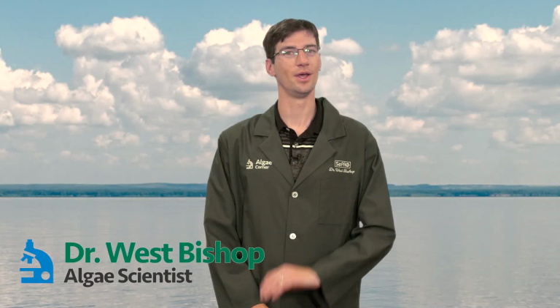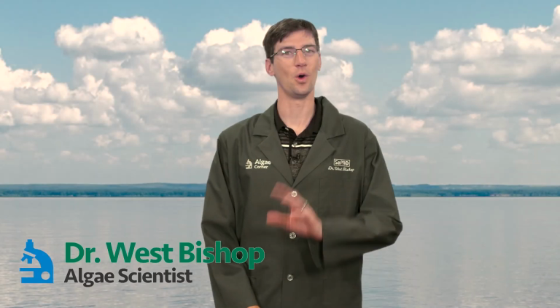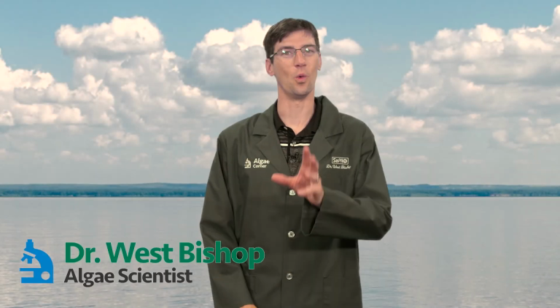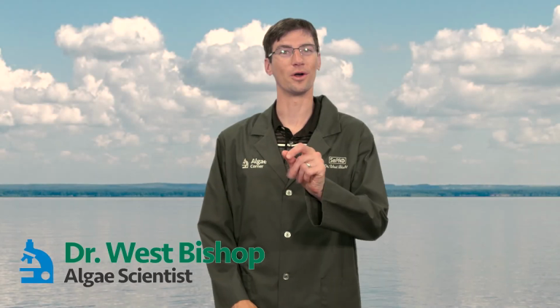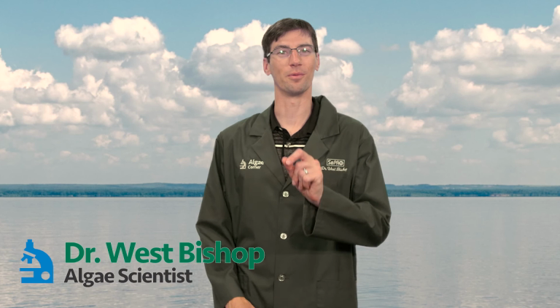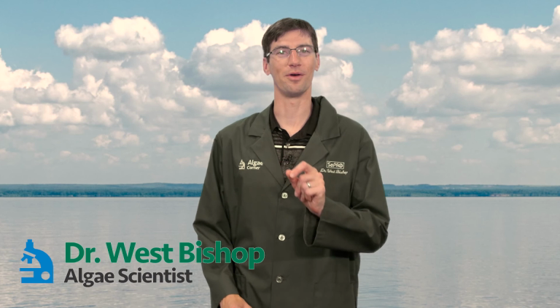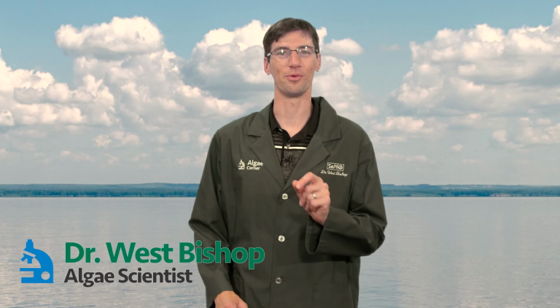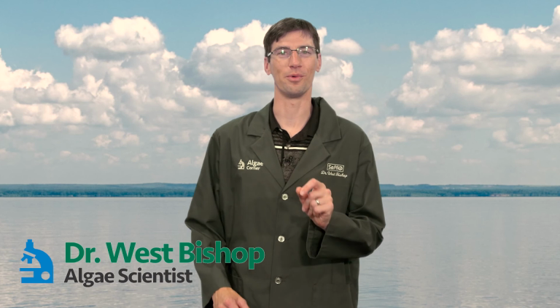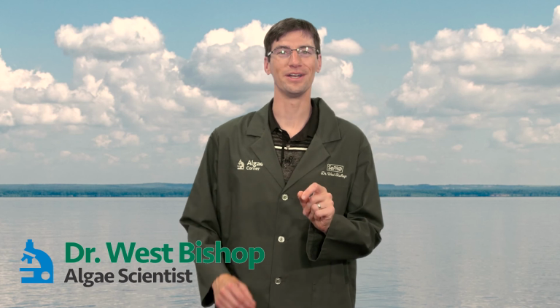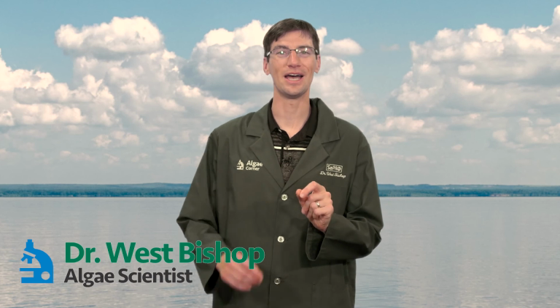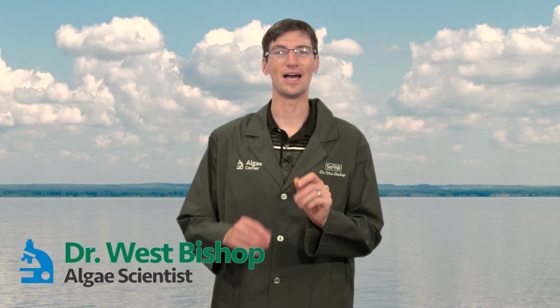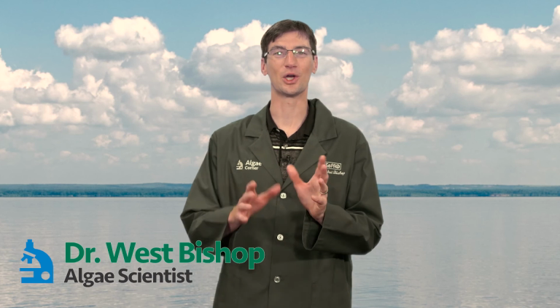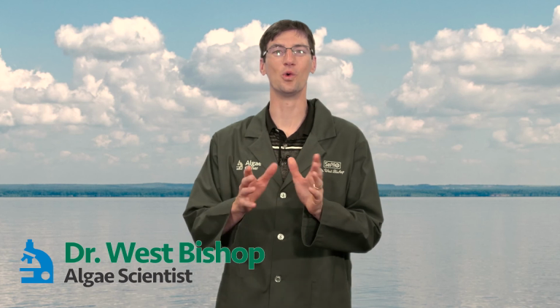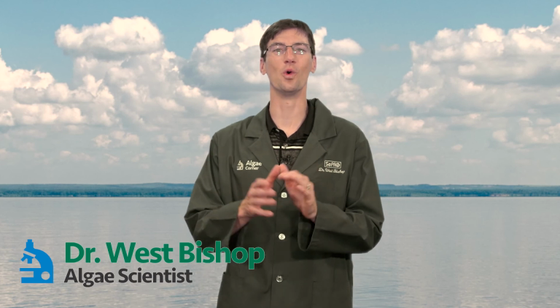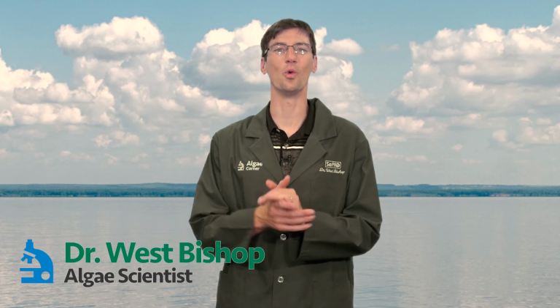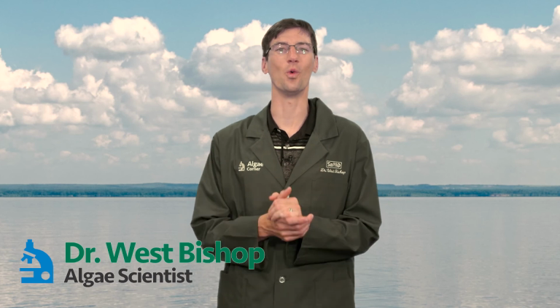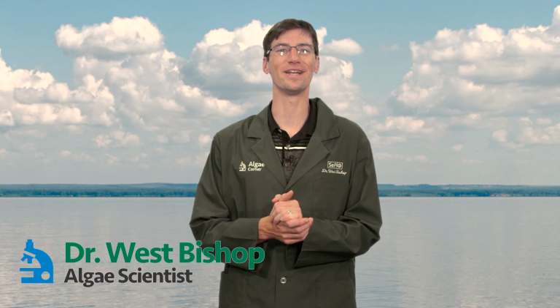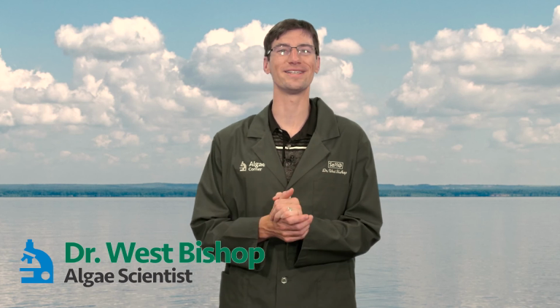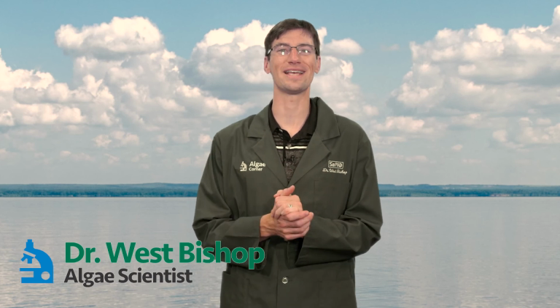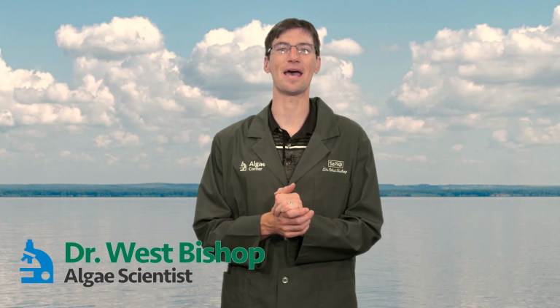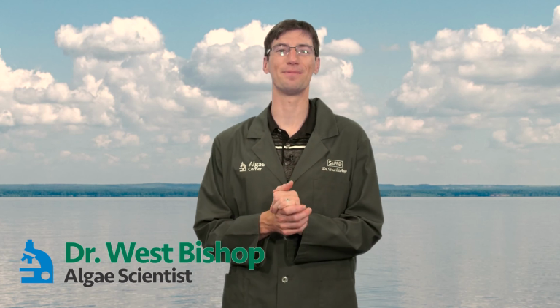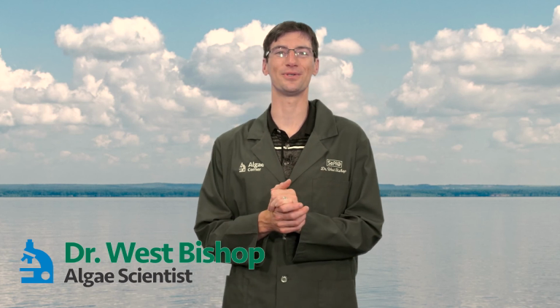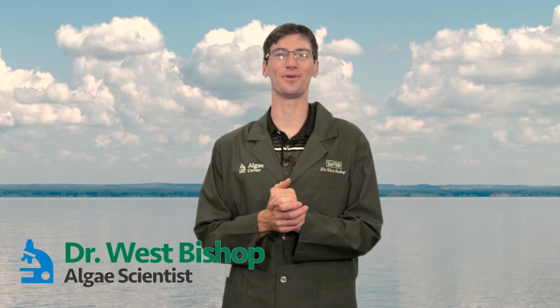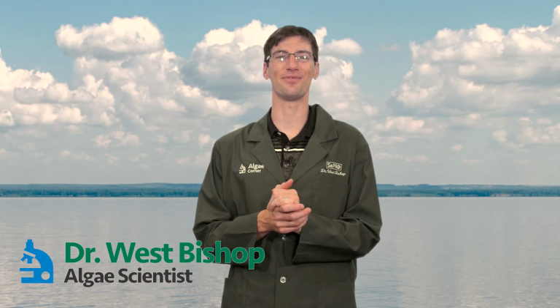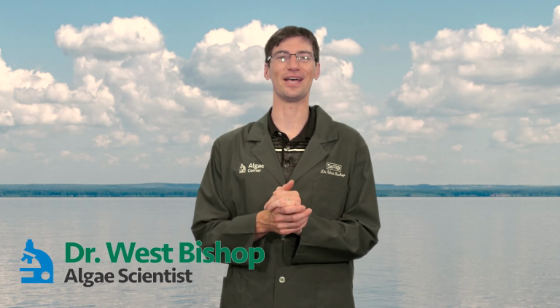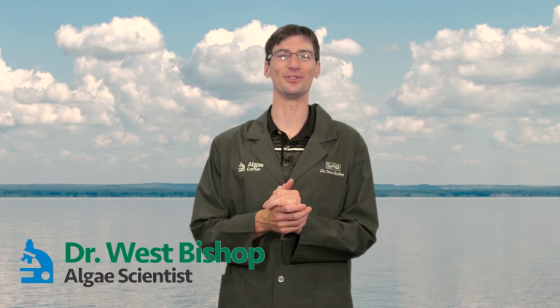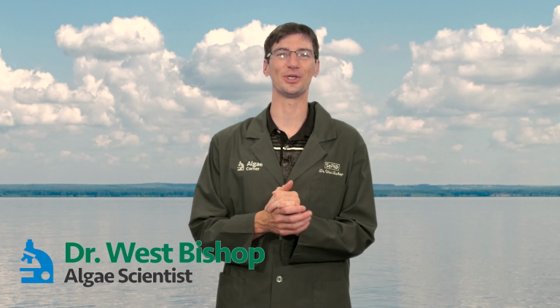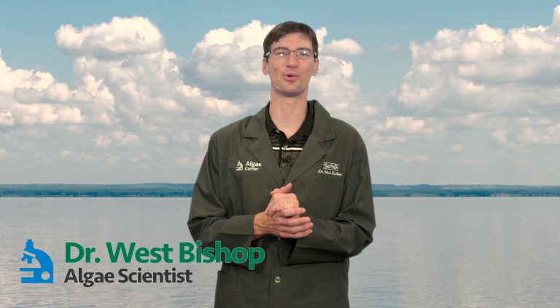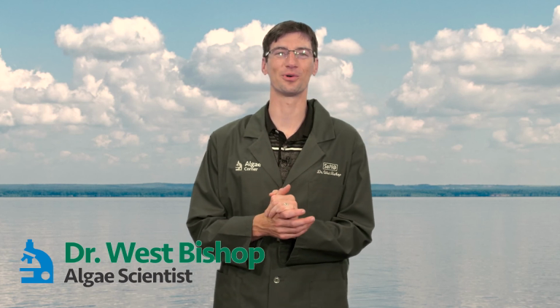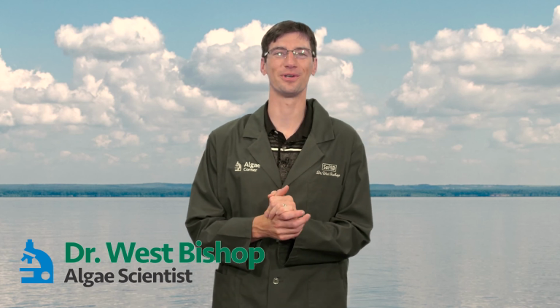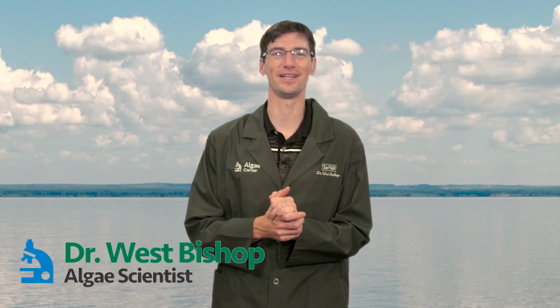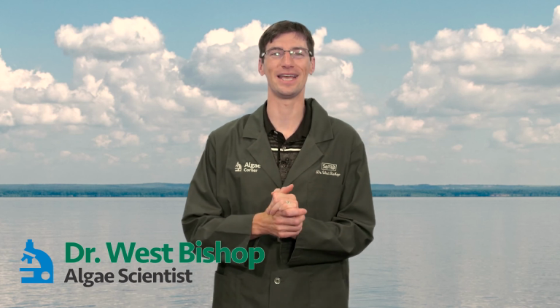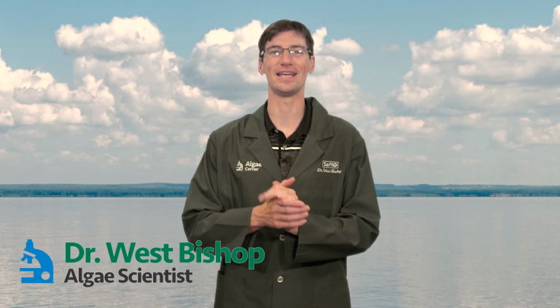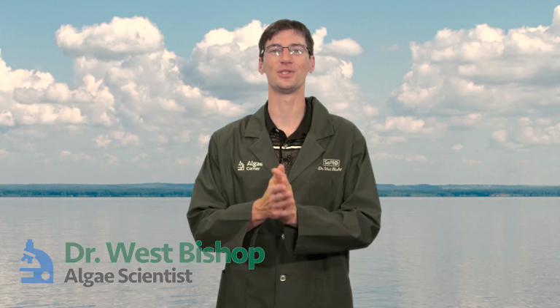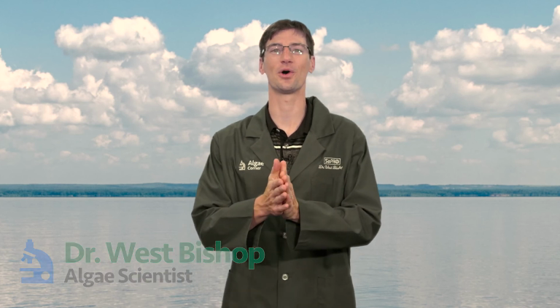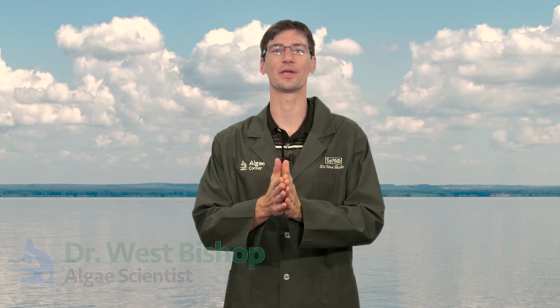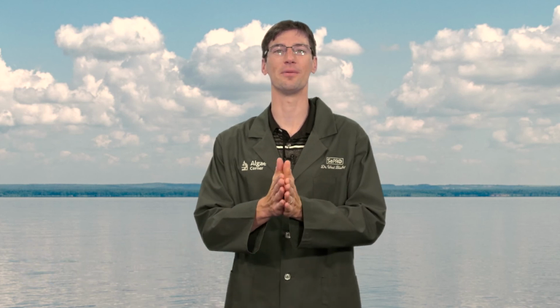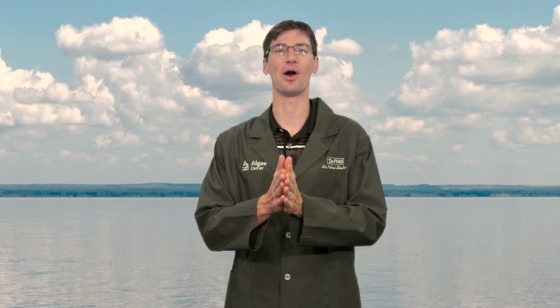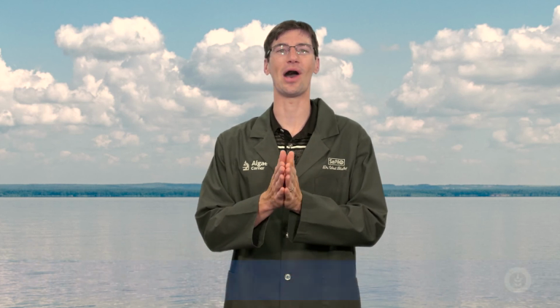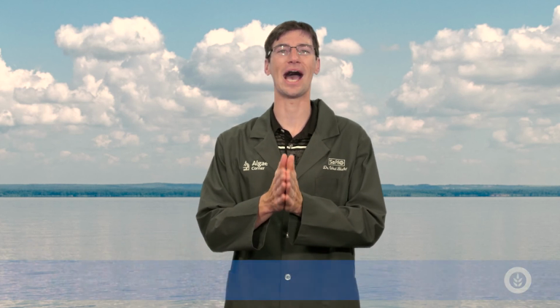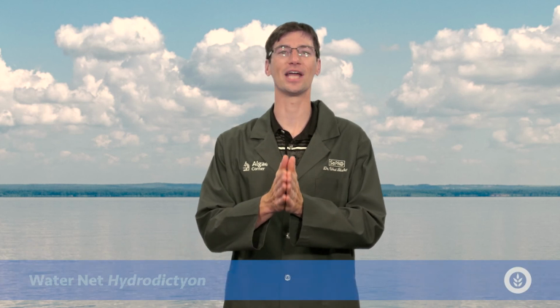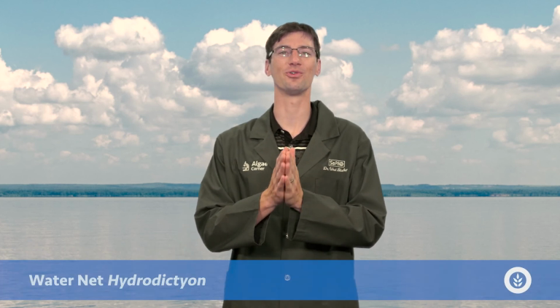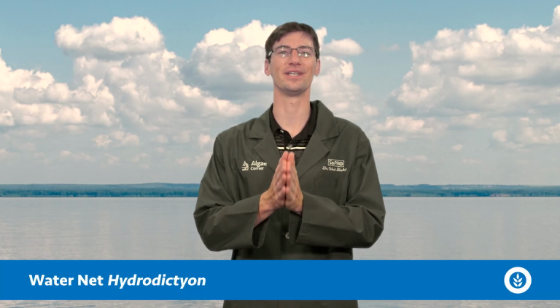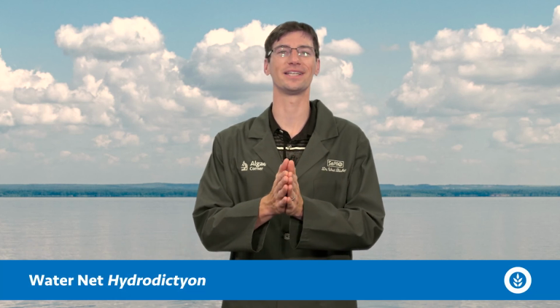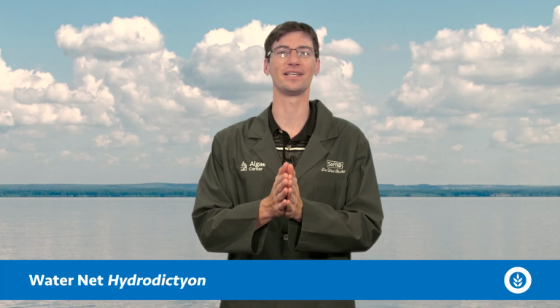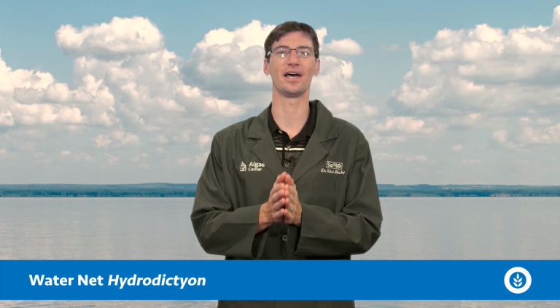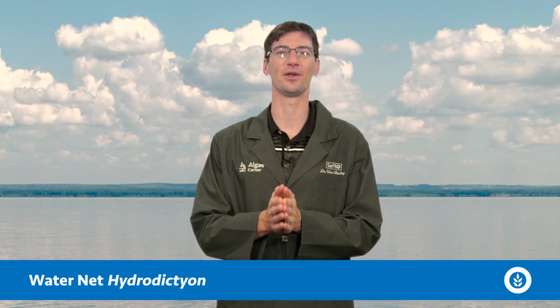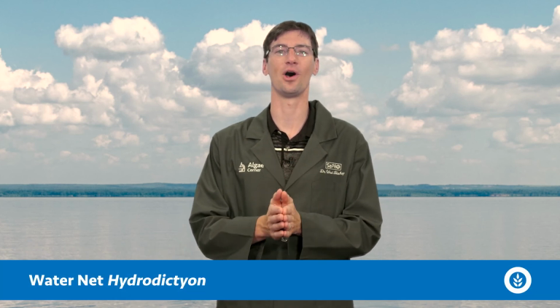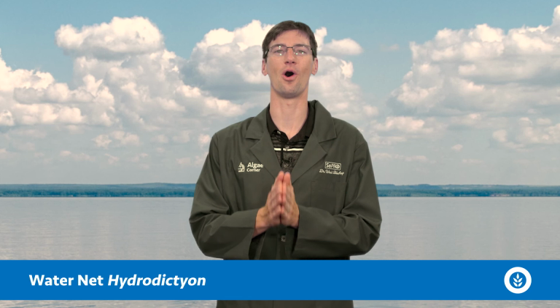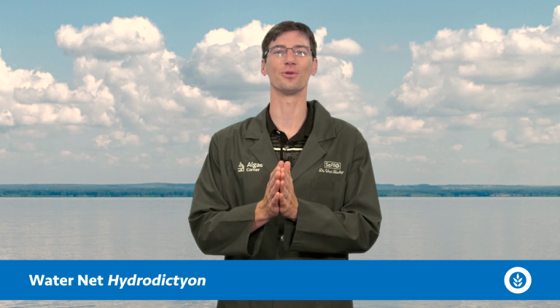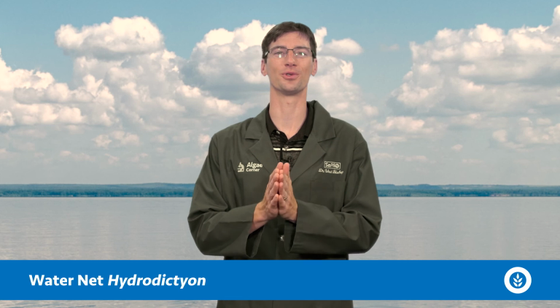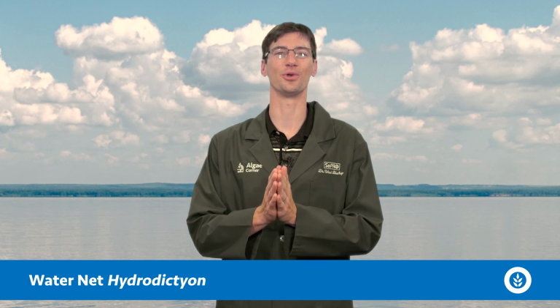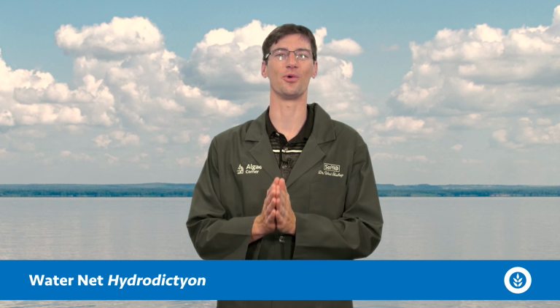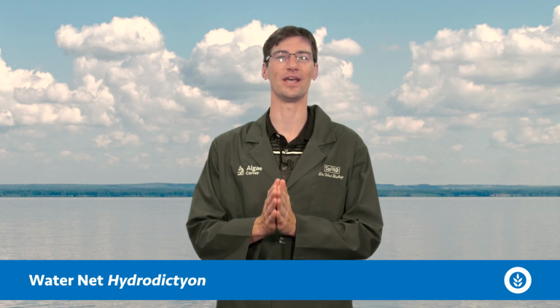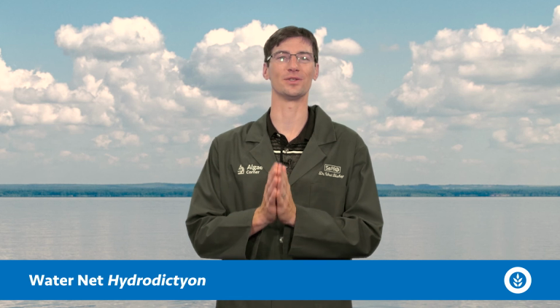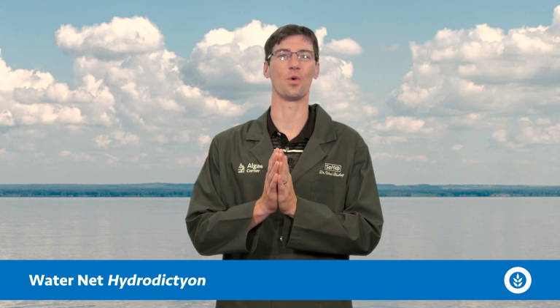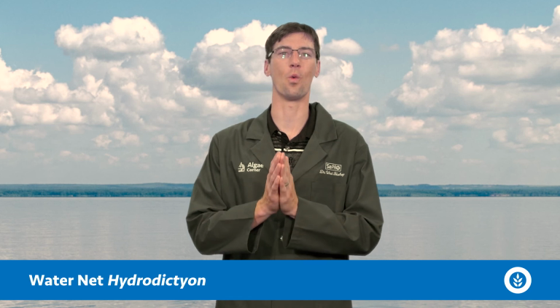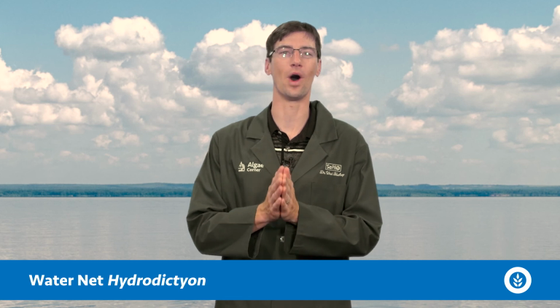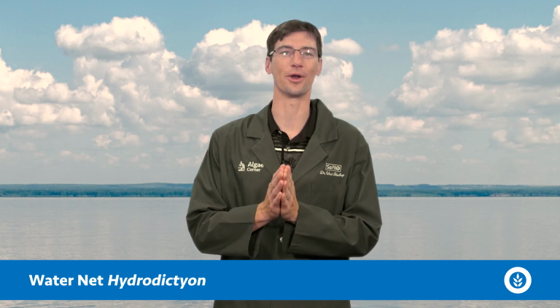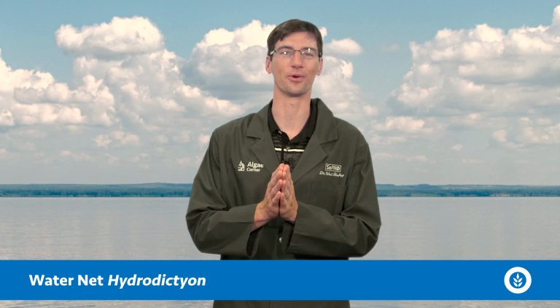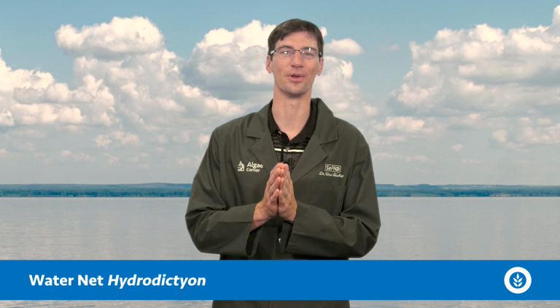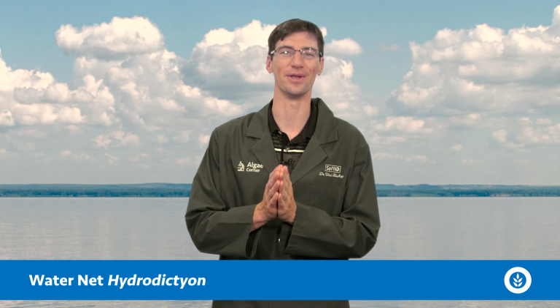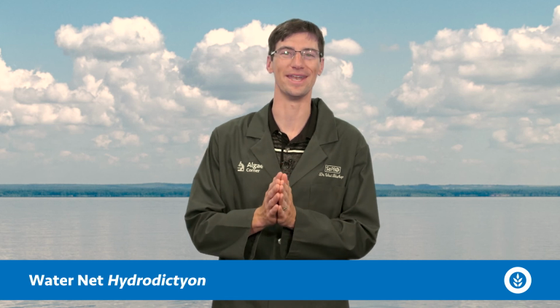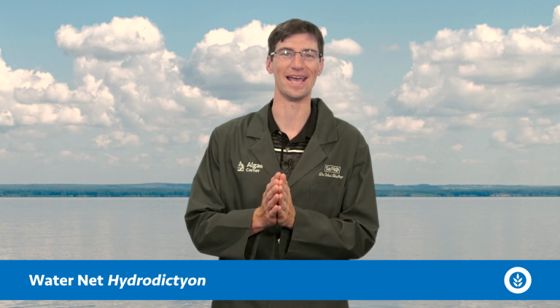Welcome everyone. Episode of LG Corner today talking about Hydrodictyon, also known as water net.